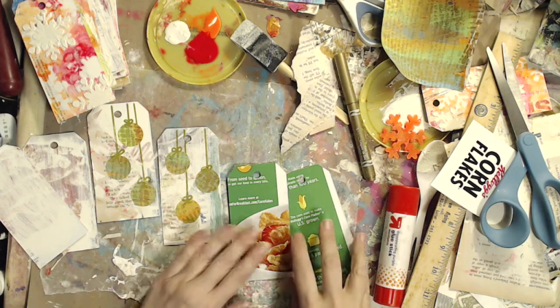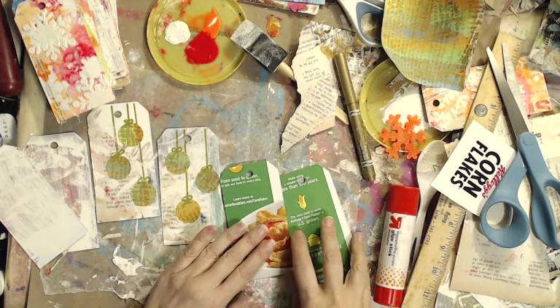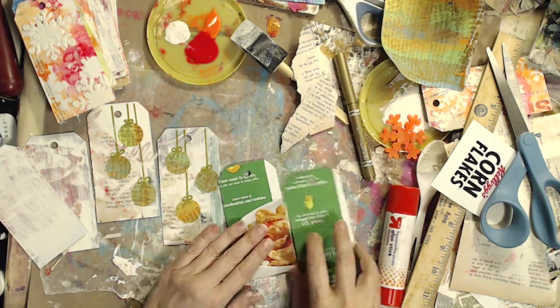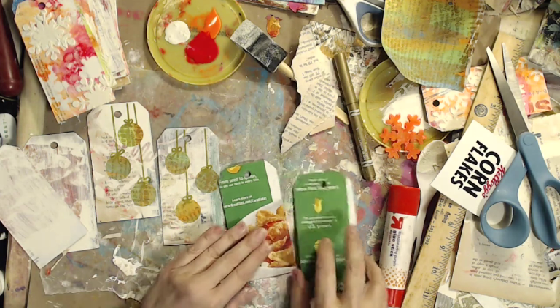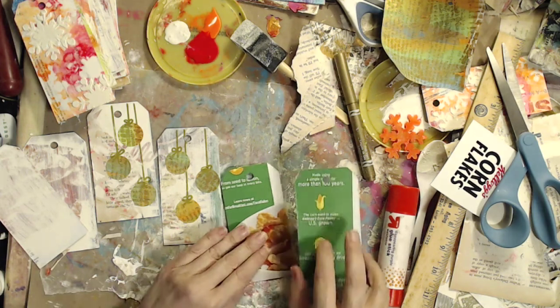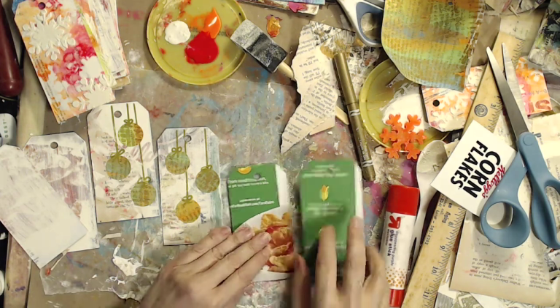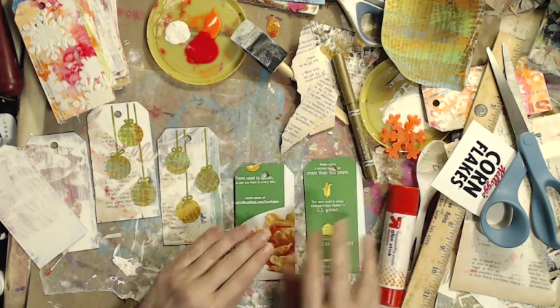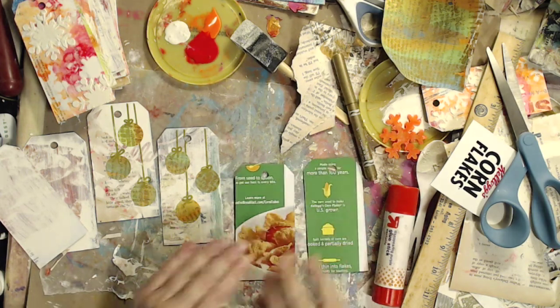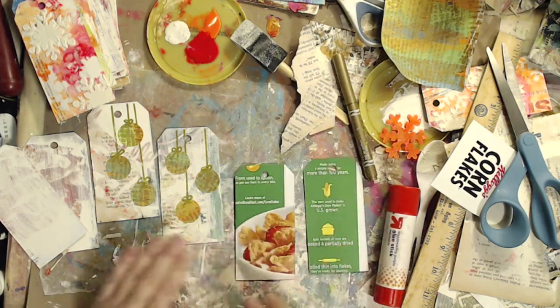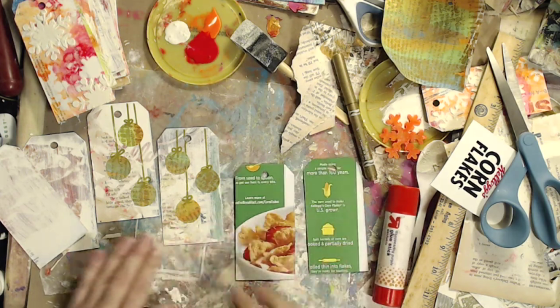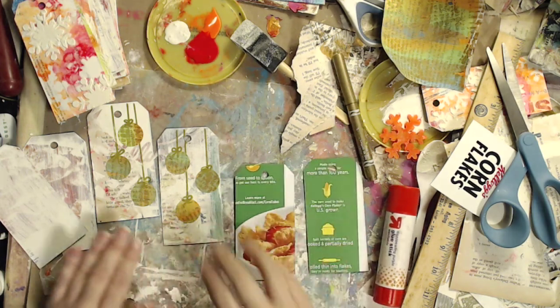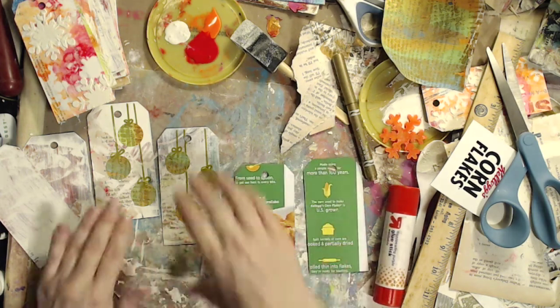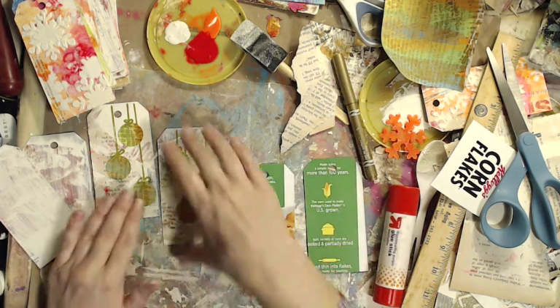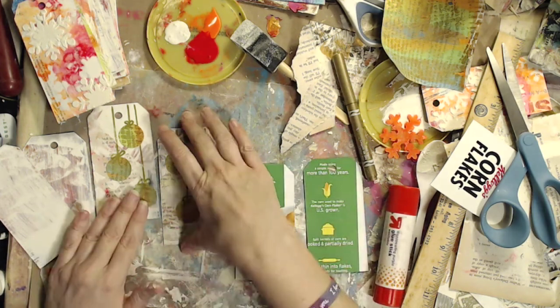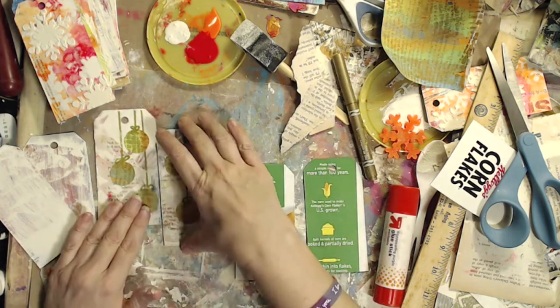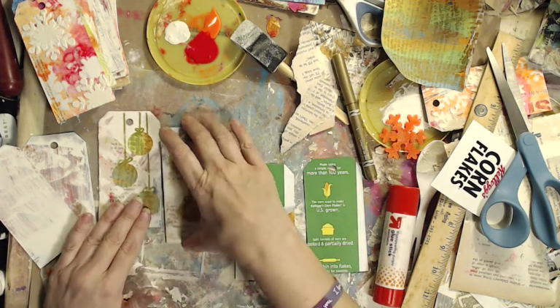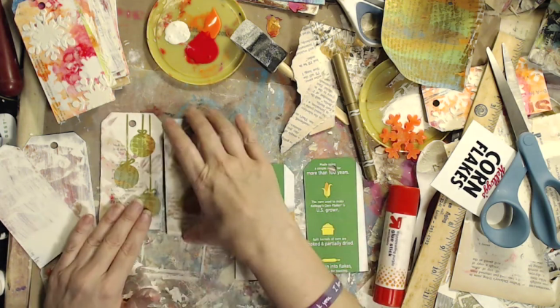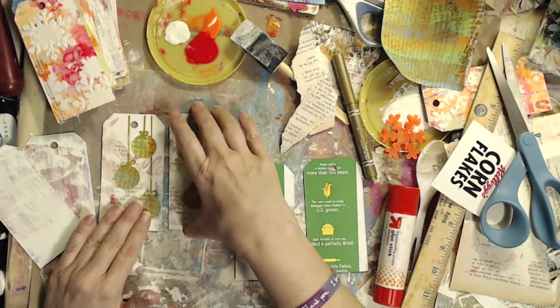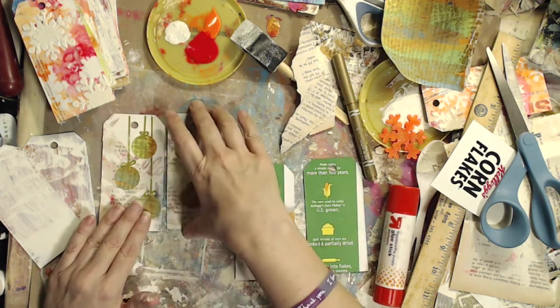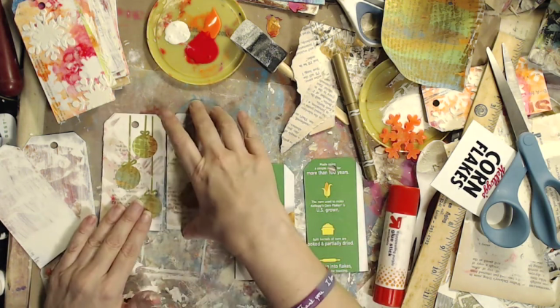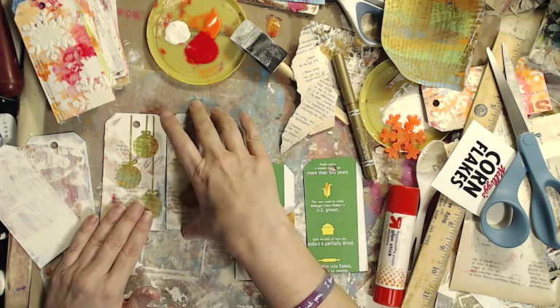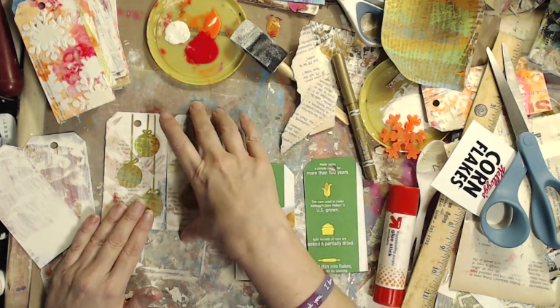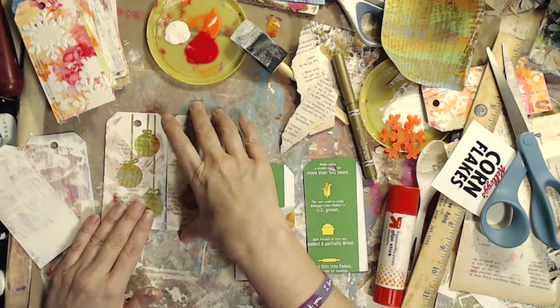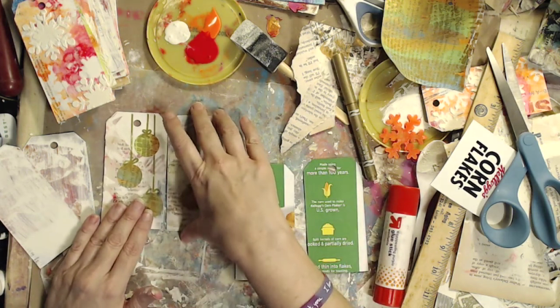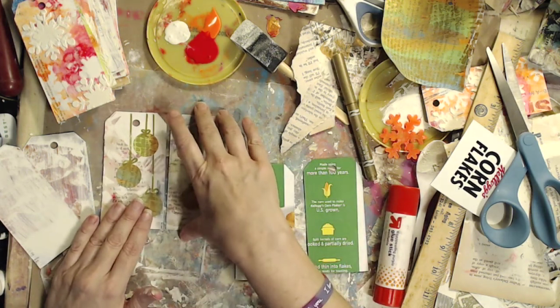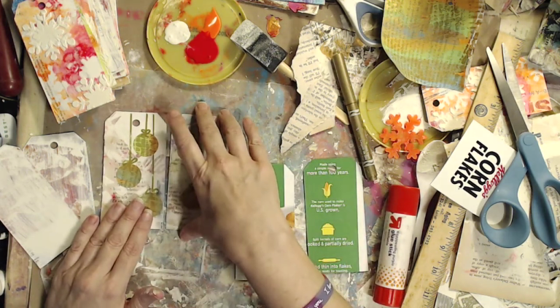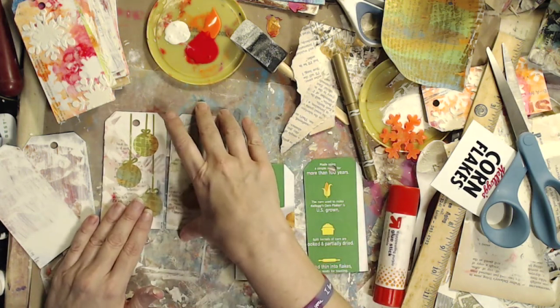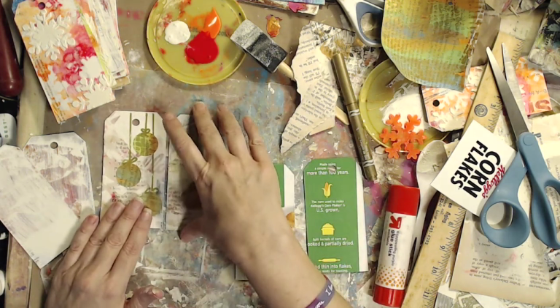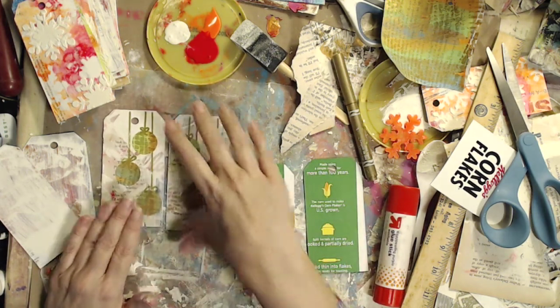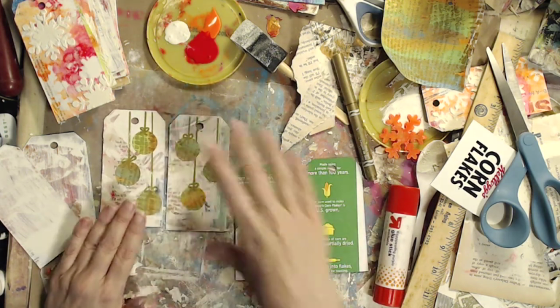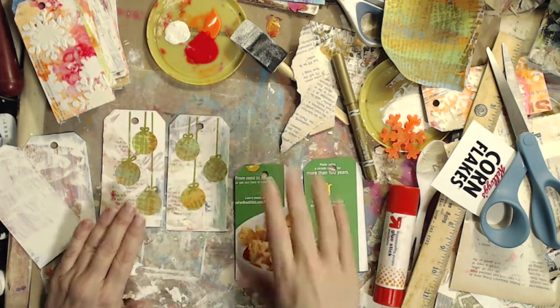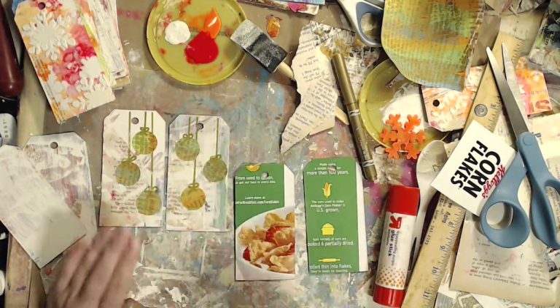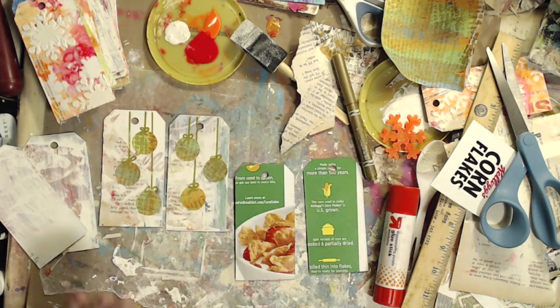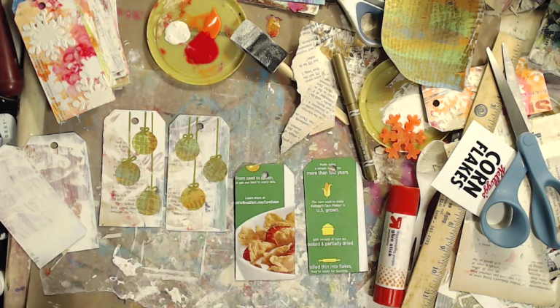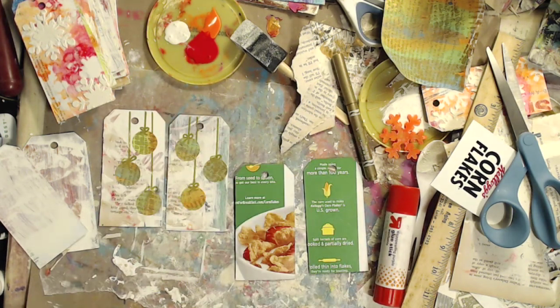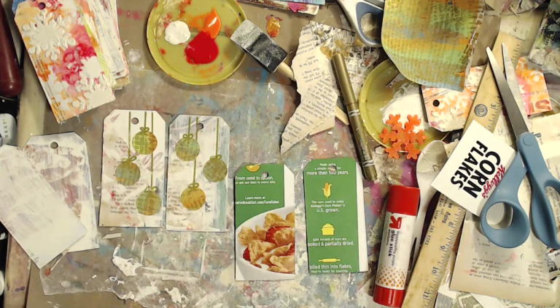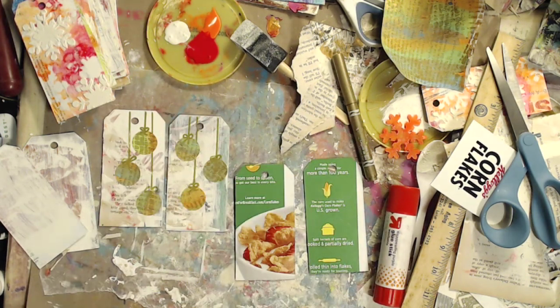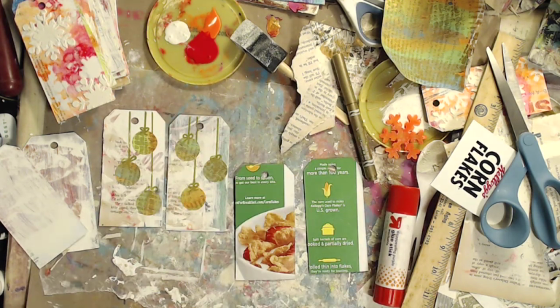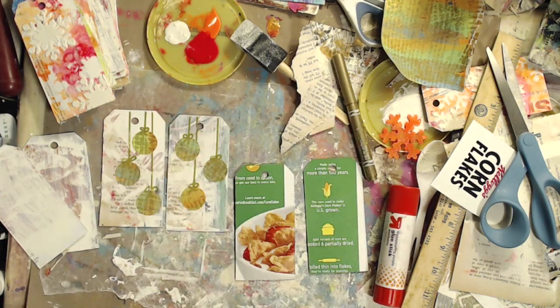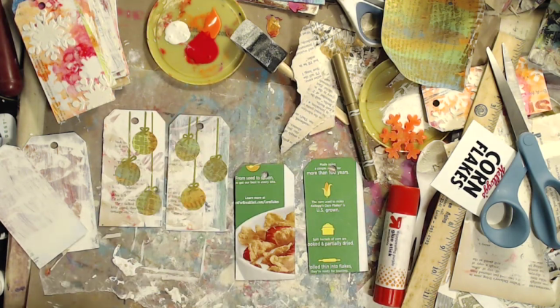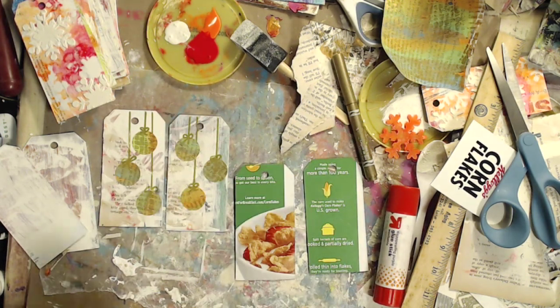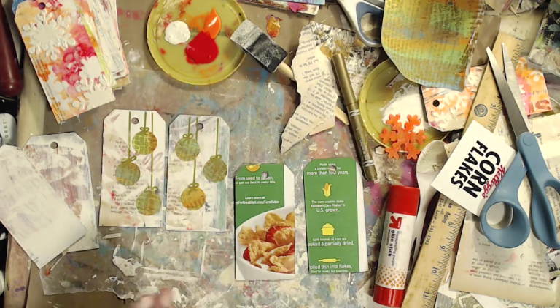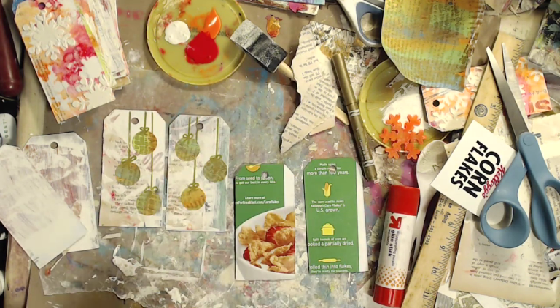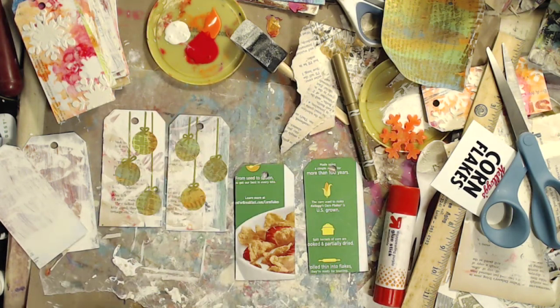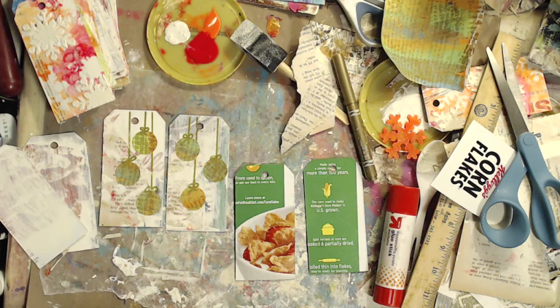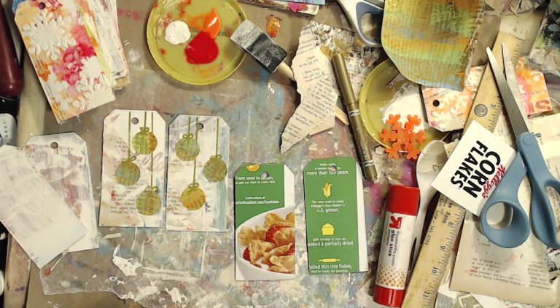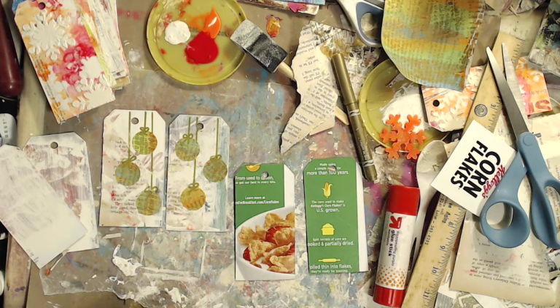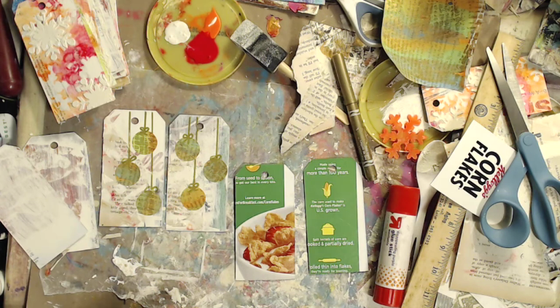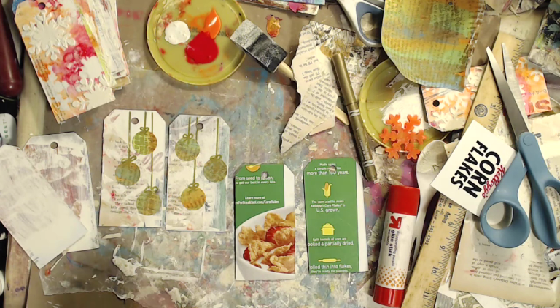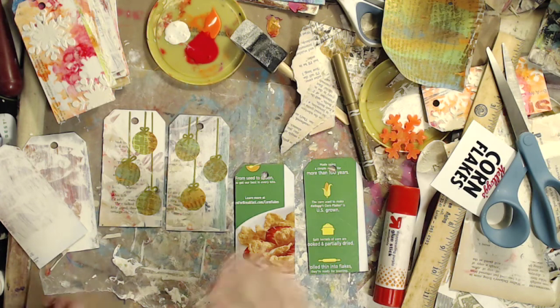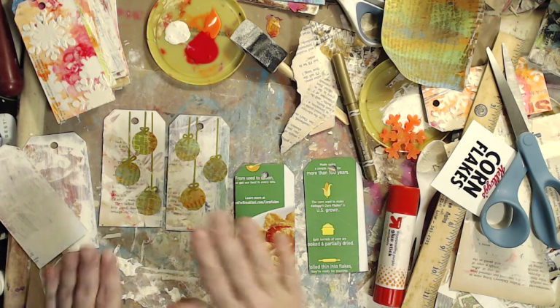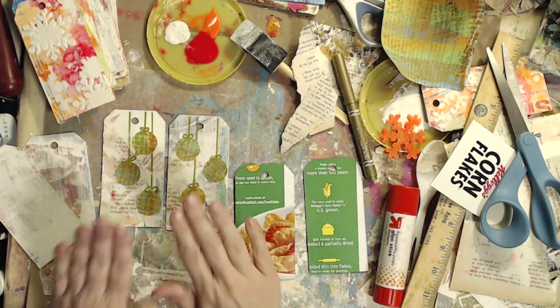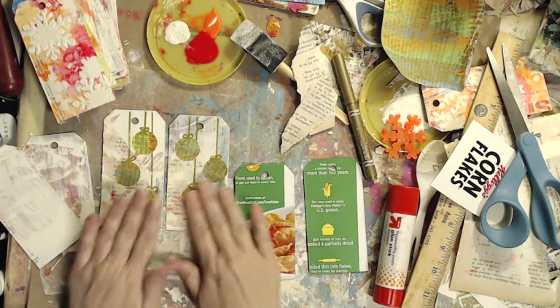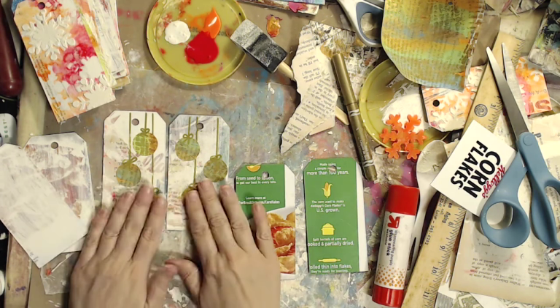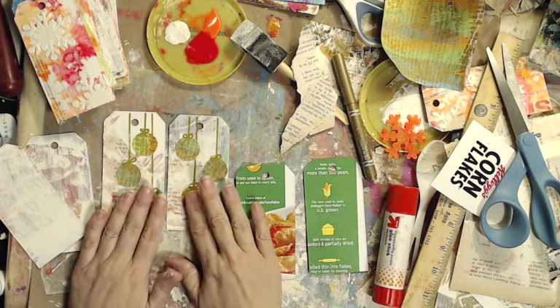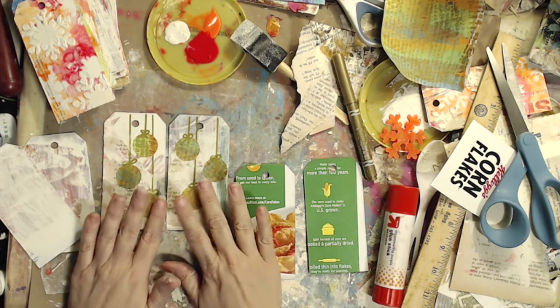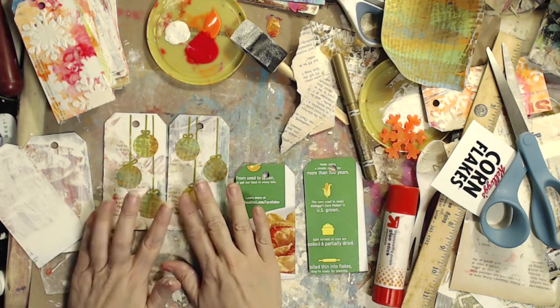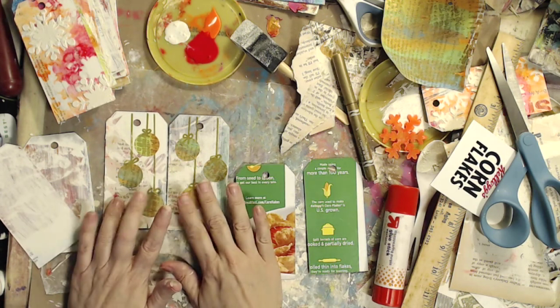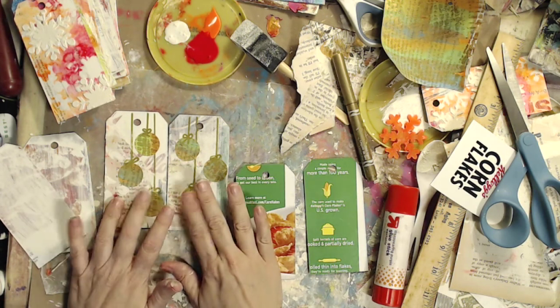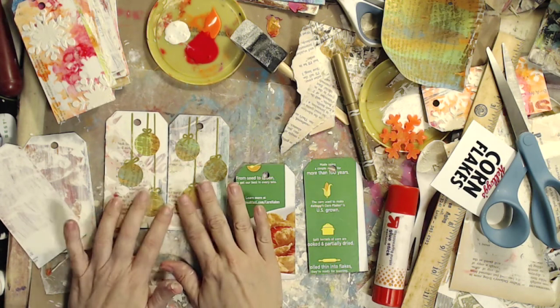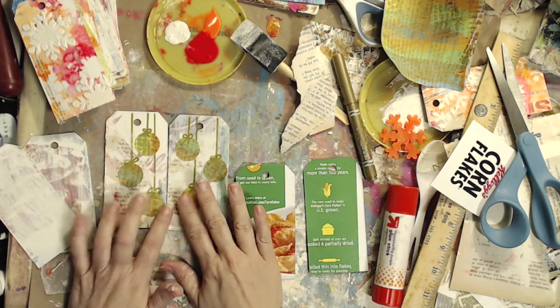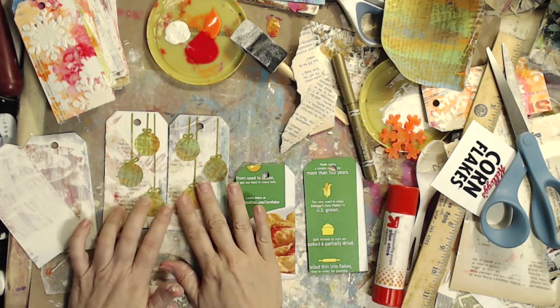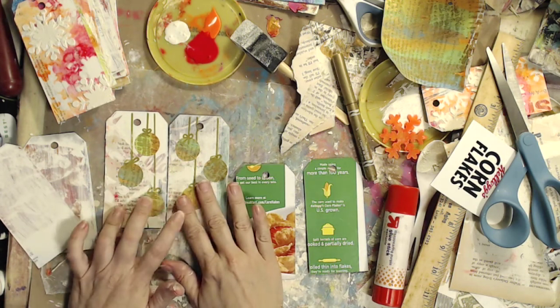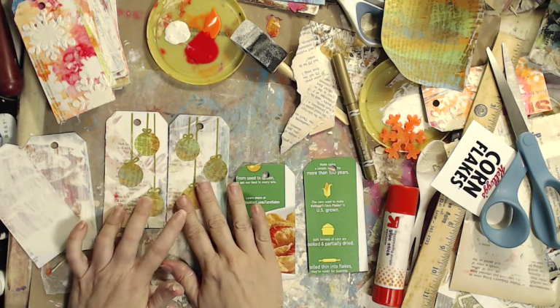Hello, welcome back. Welcome to day three of Tag a Day. So today we're gonna make these tags.